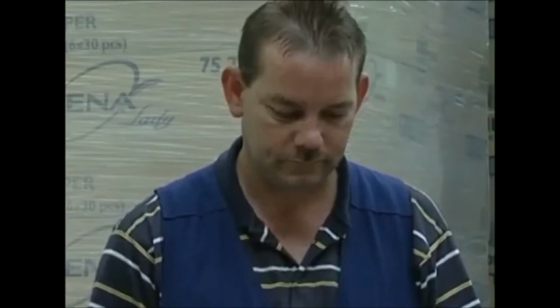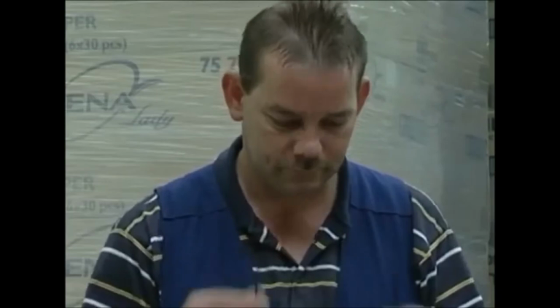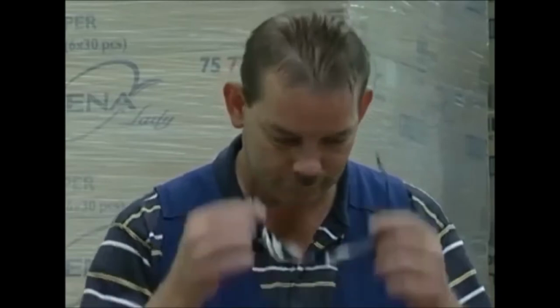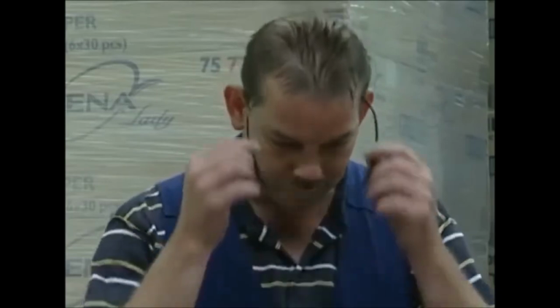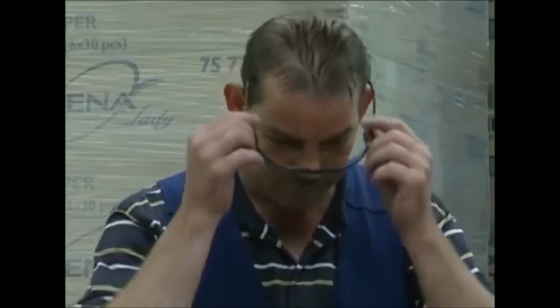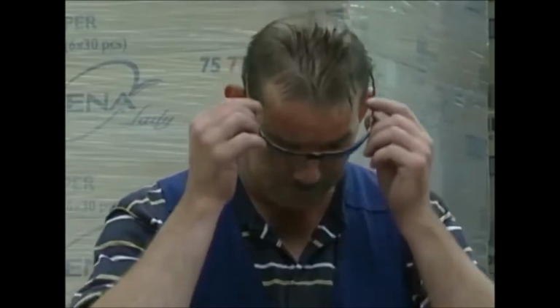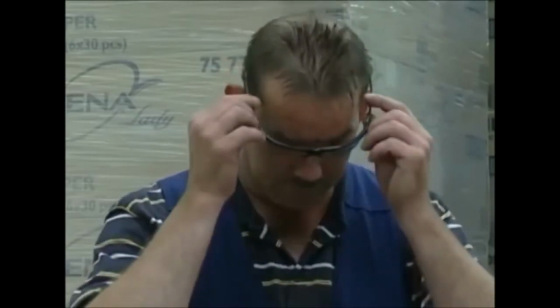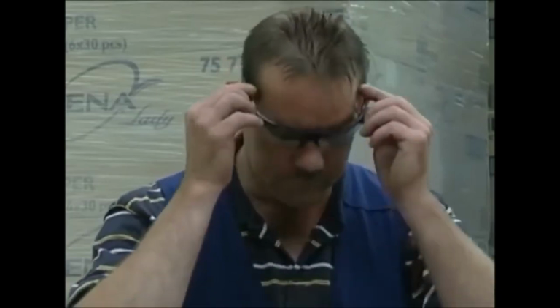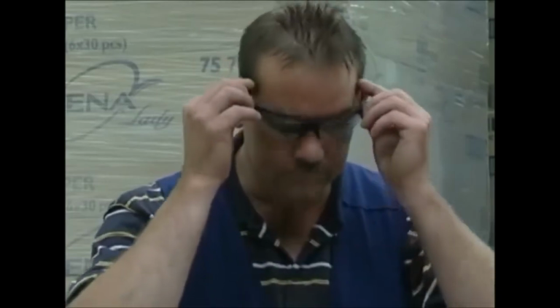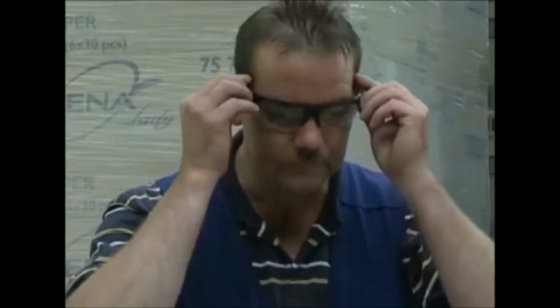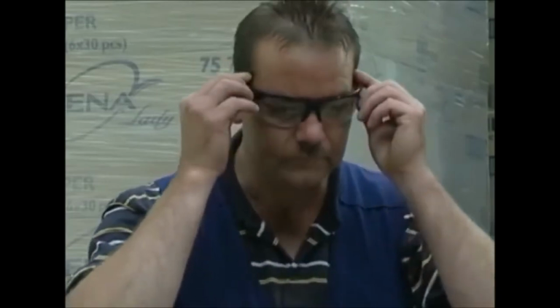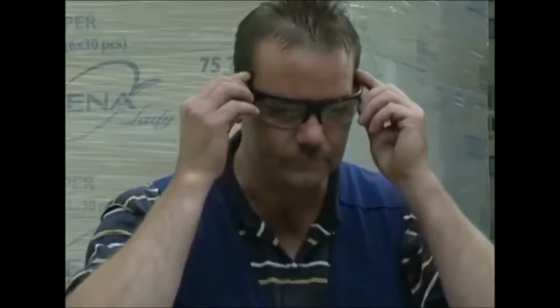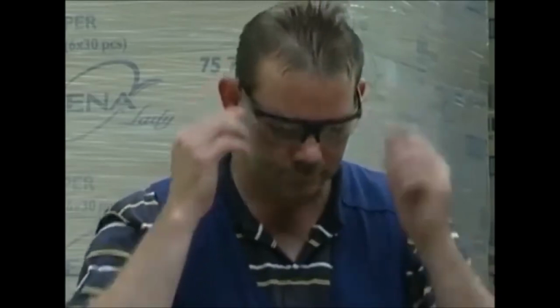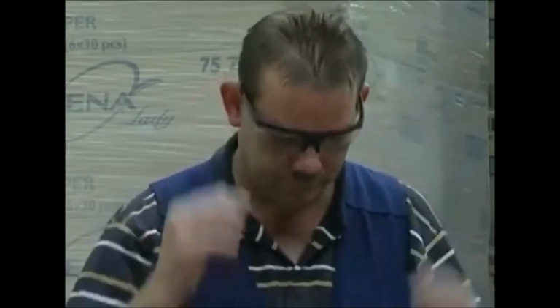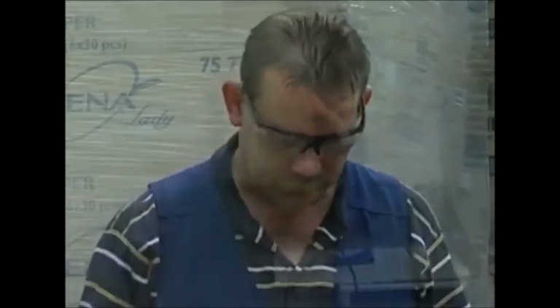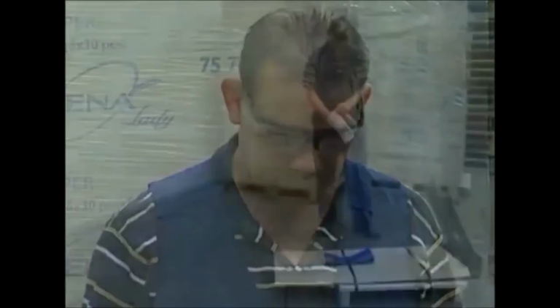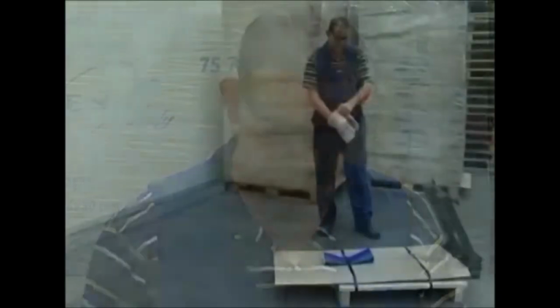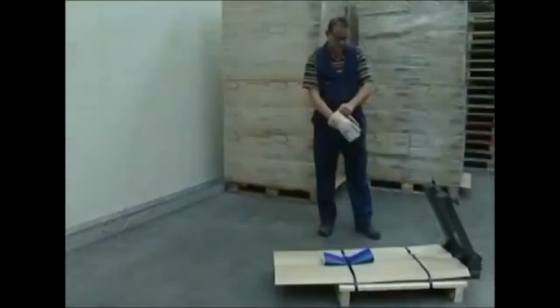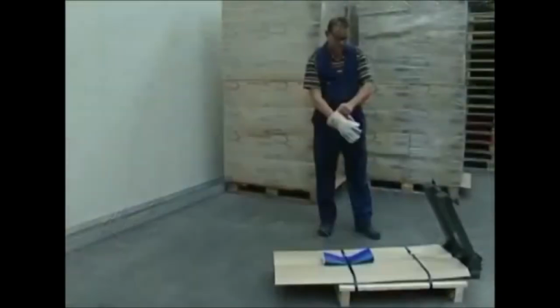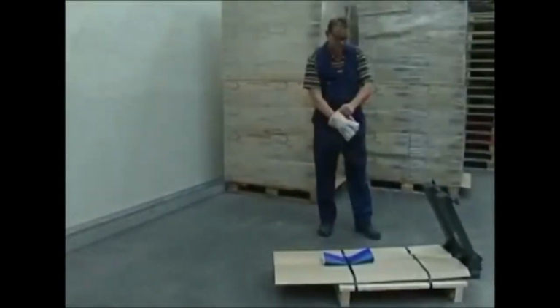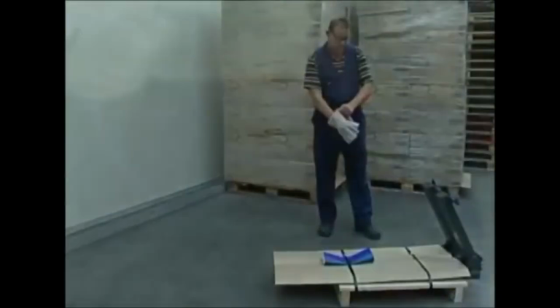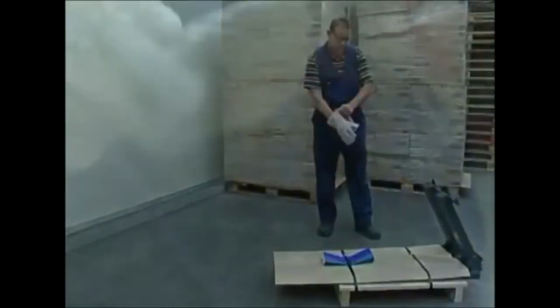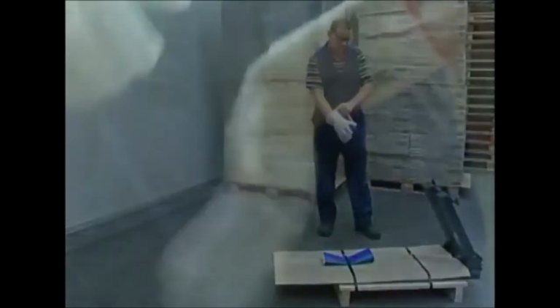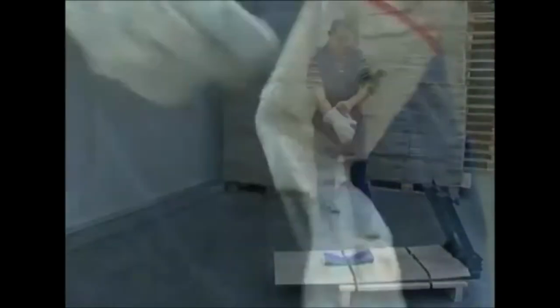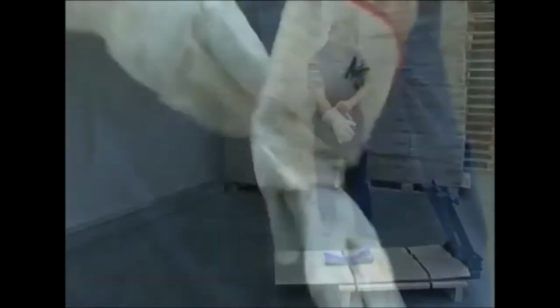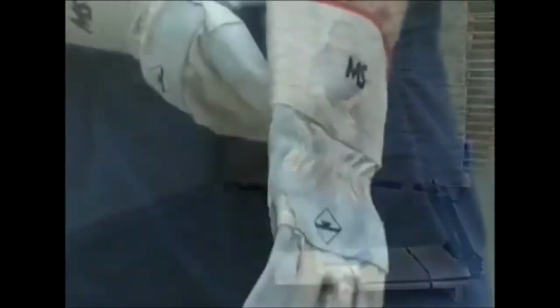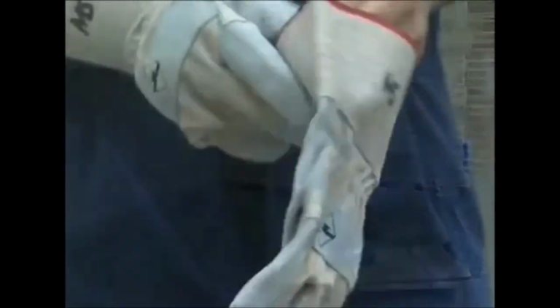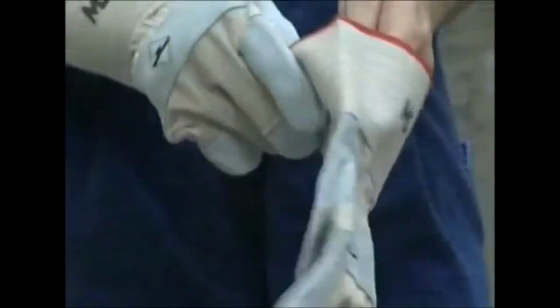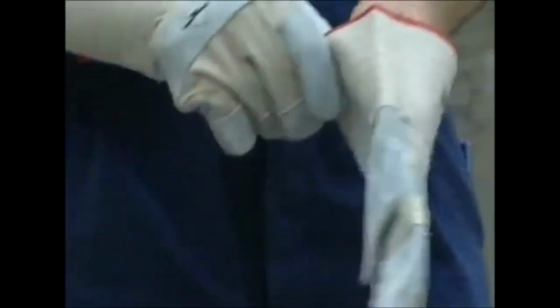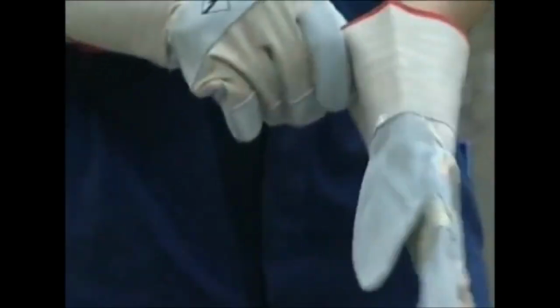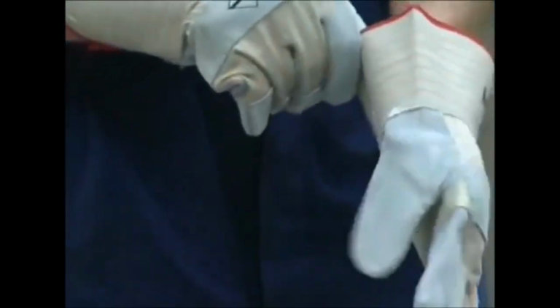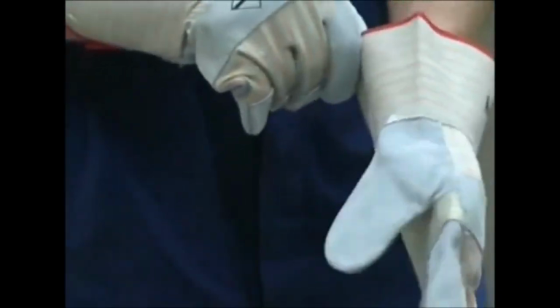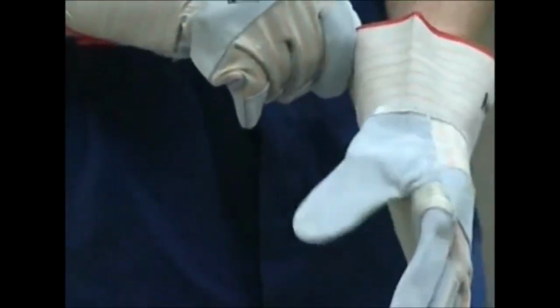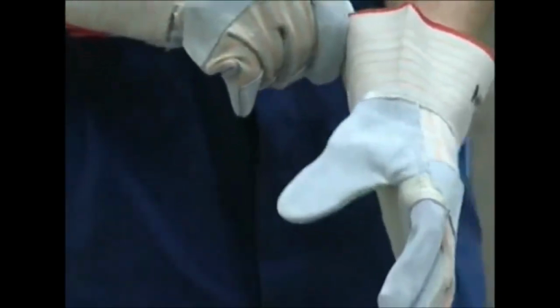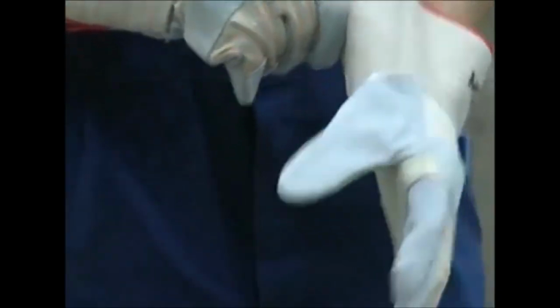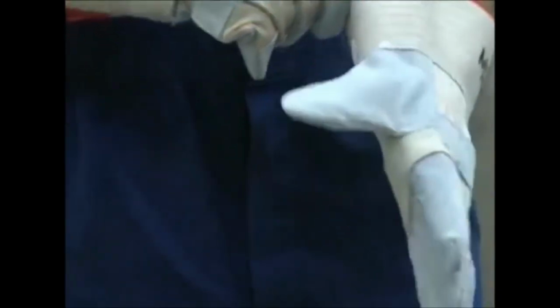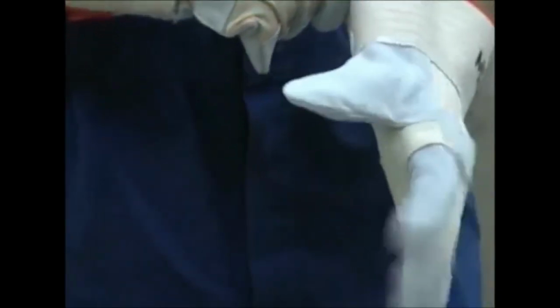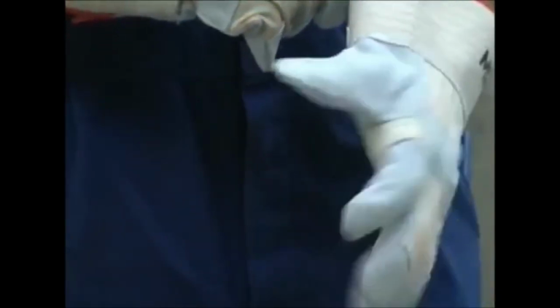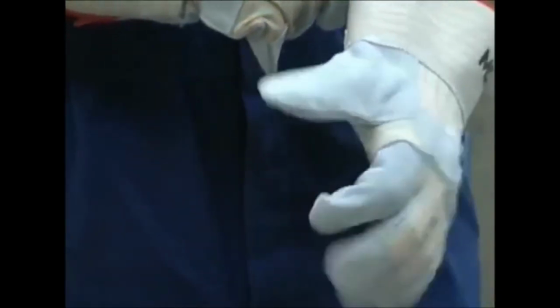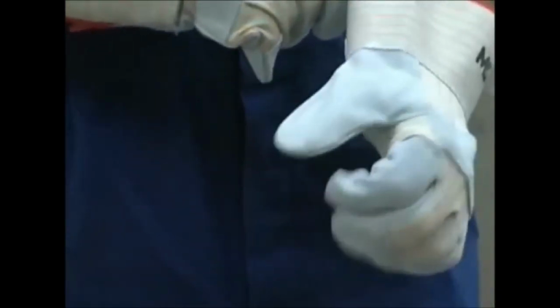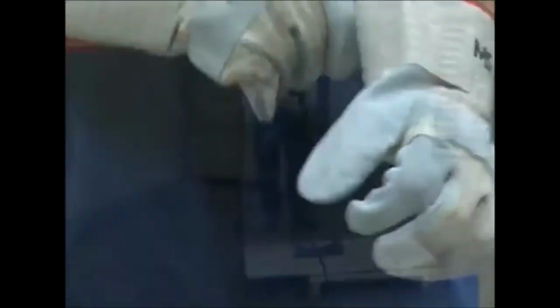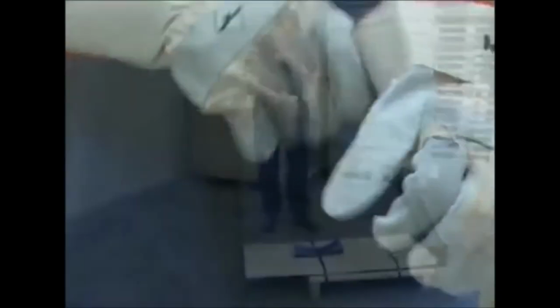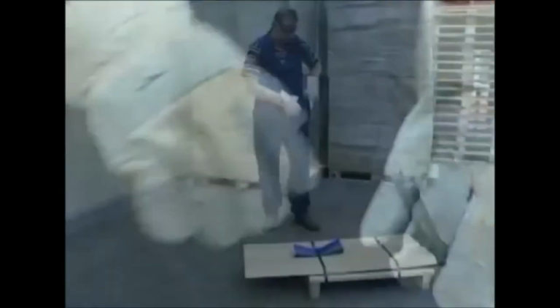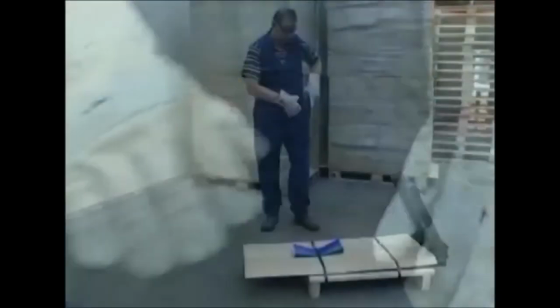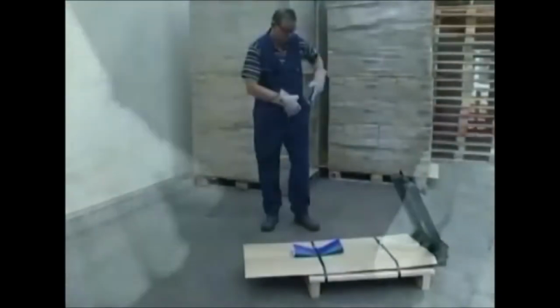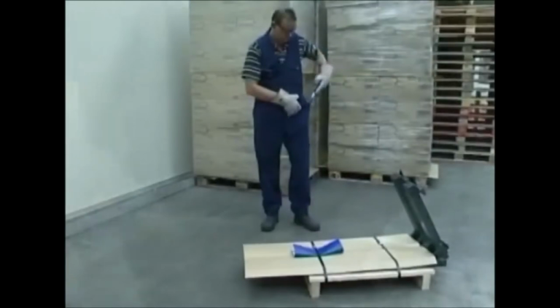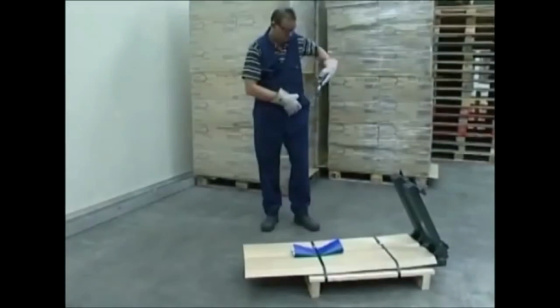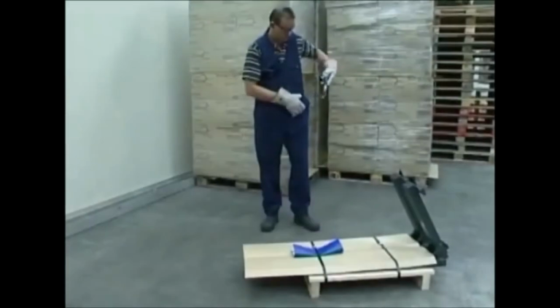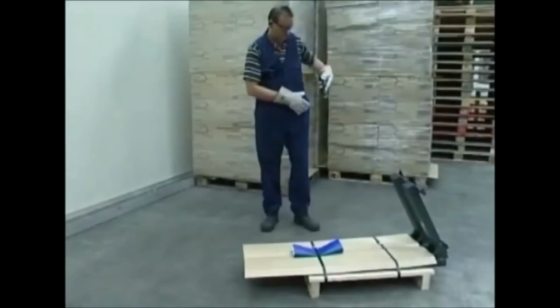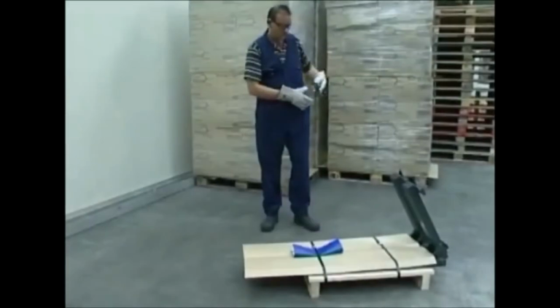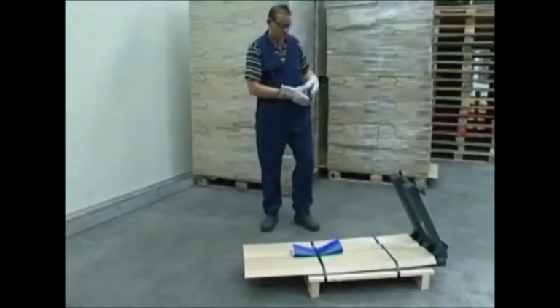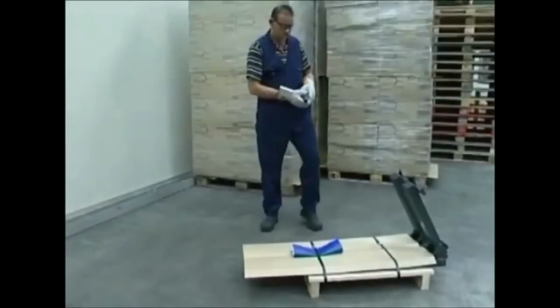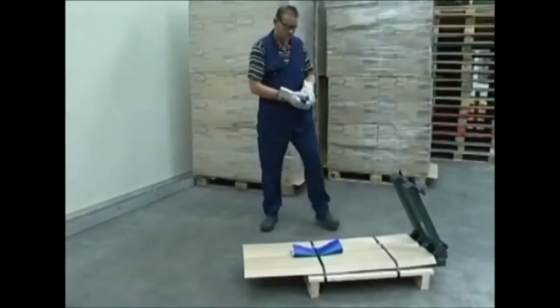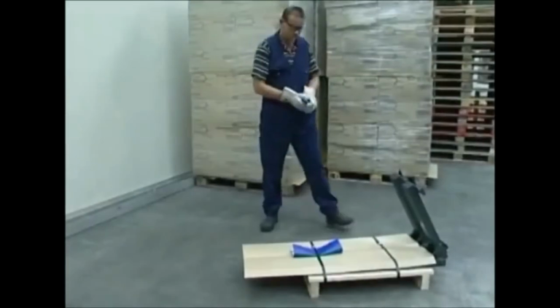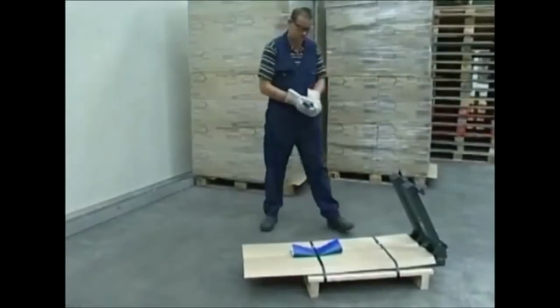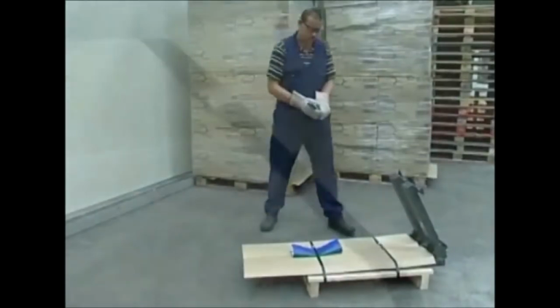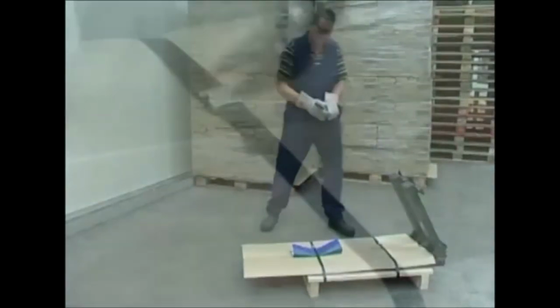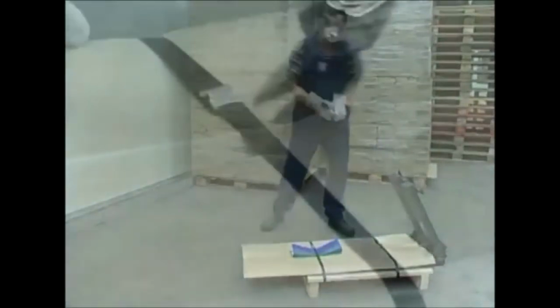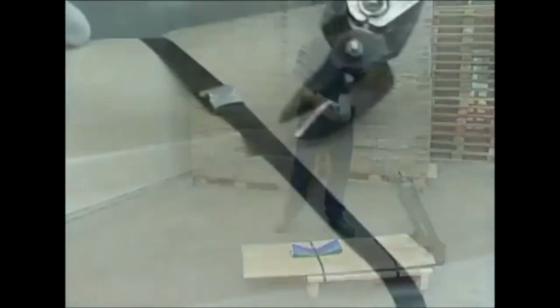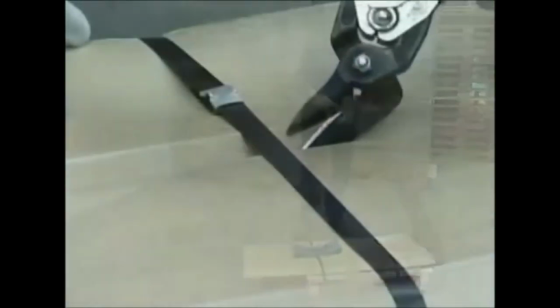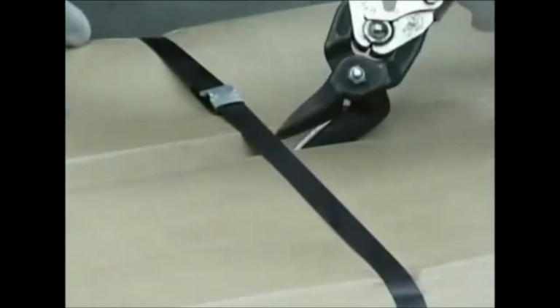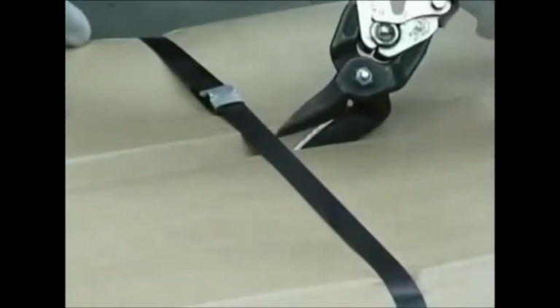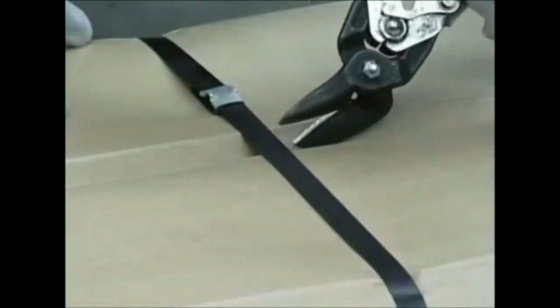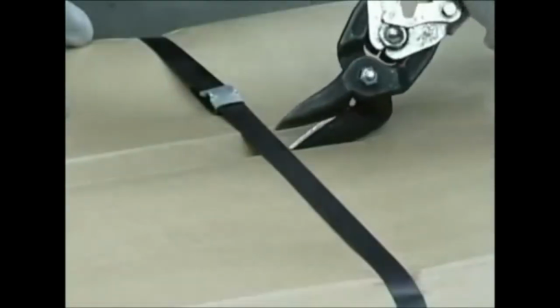At all times, heed the safety instructions. Wear safety glasses, gloves and safety shoes before cutting the steel wire.